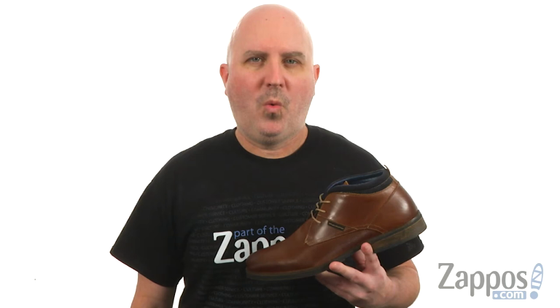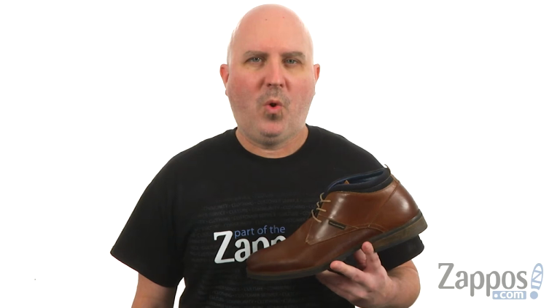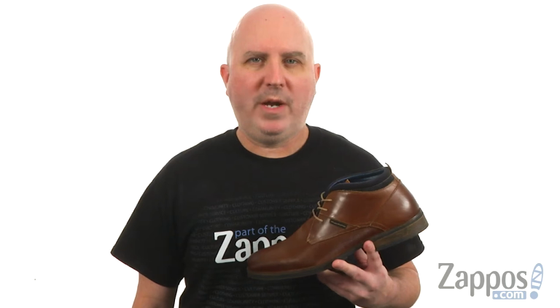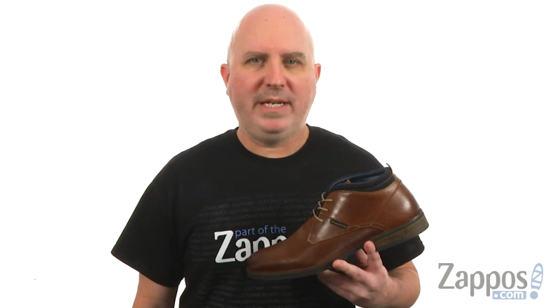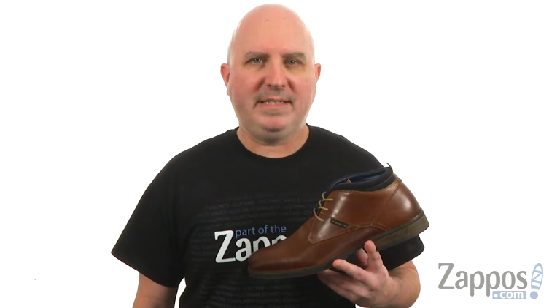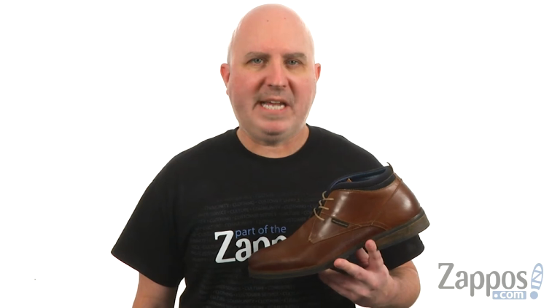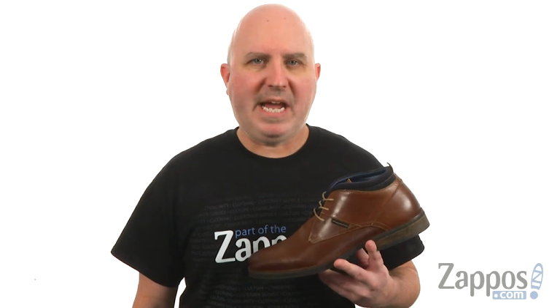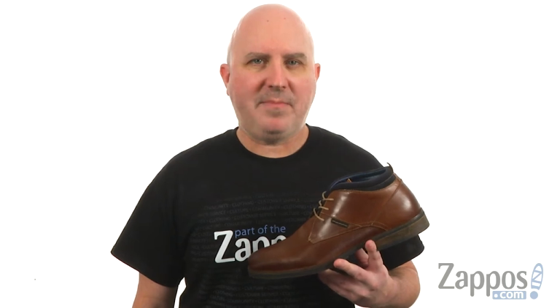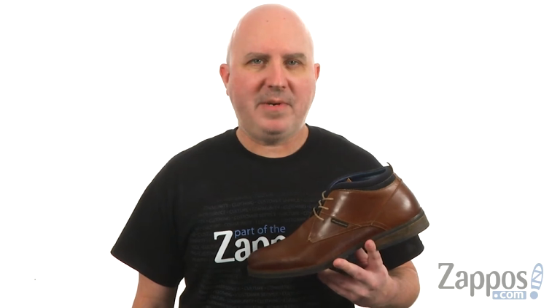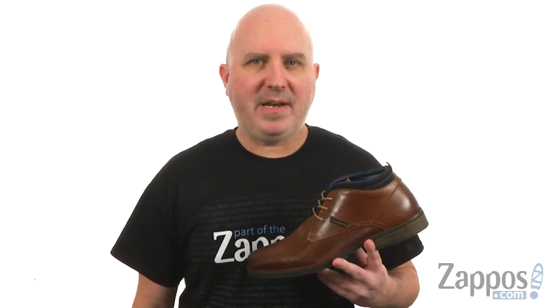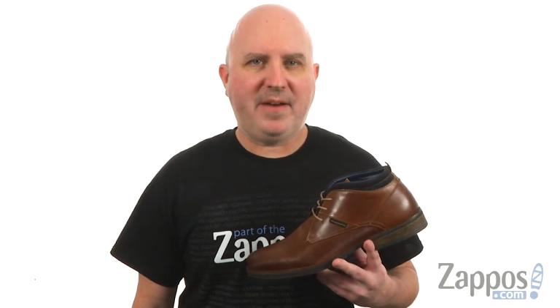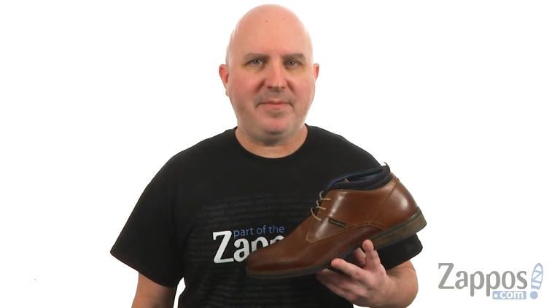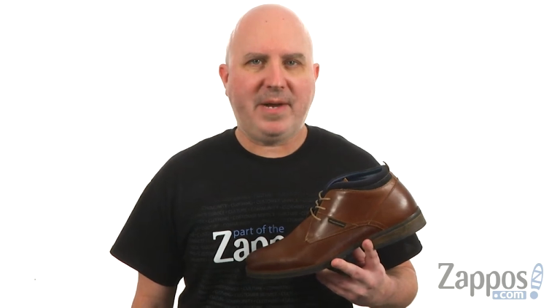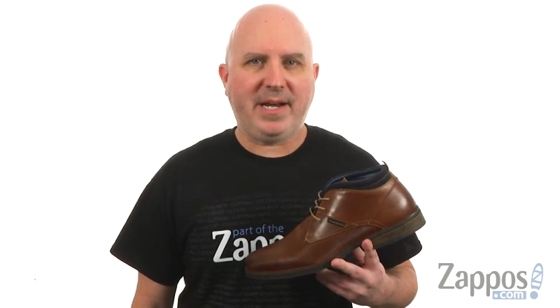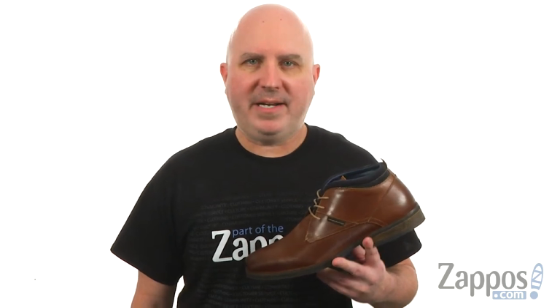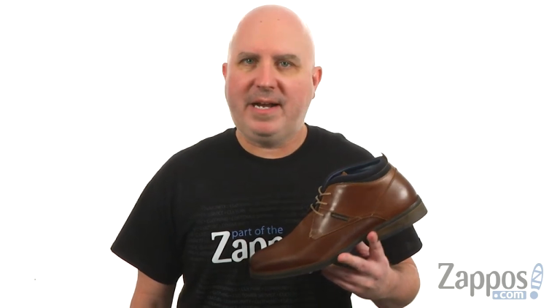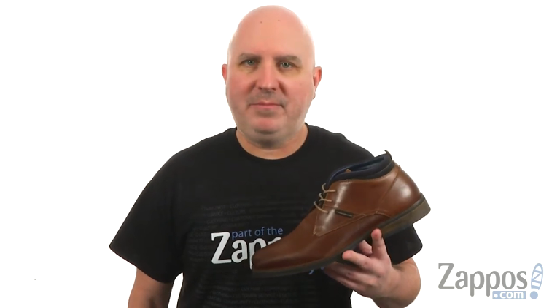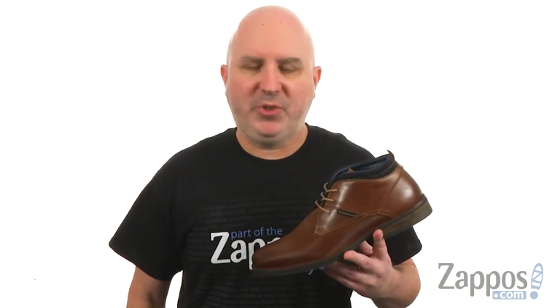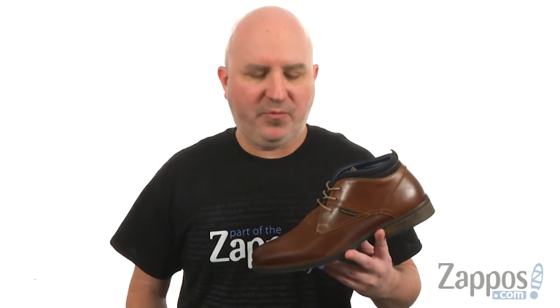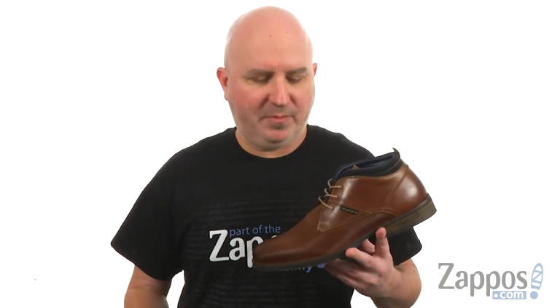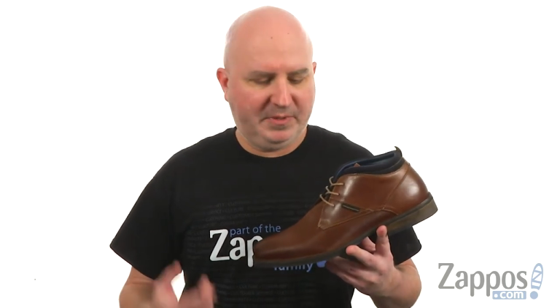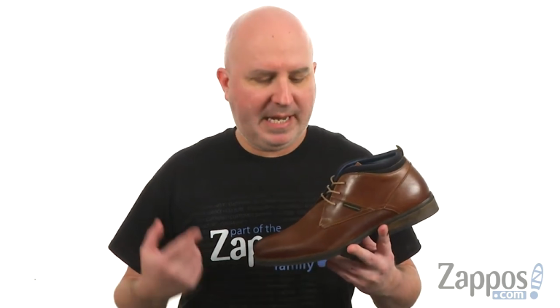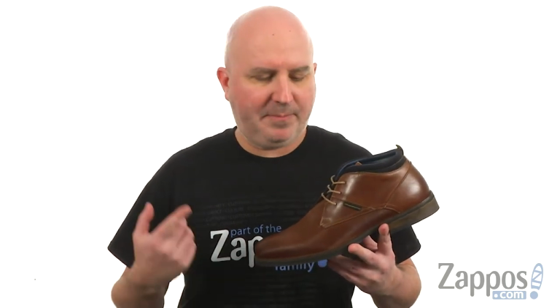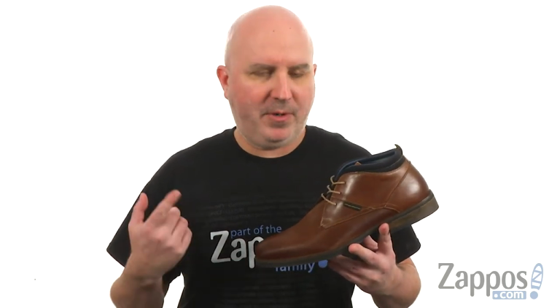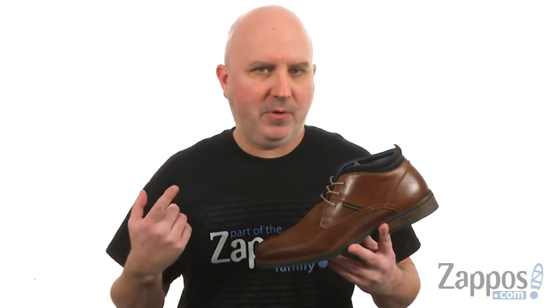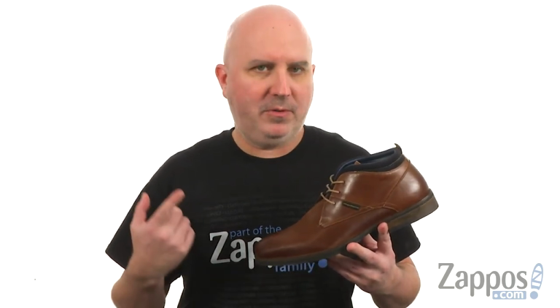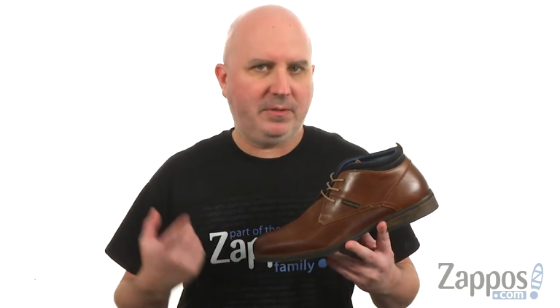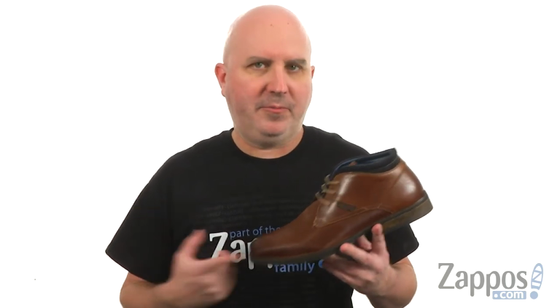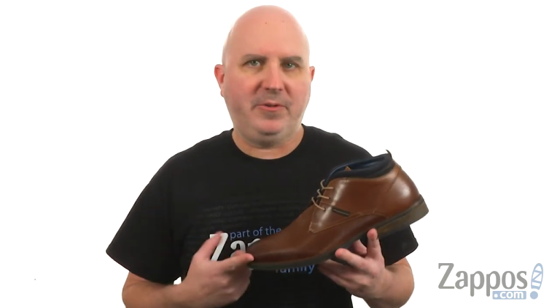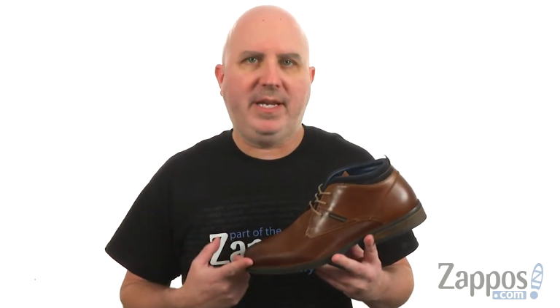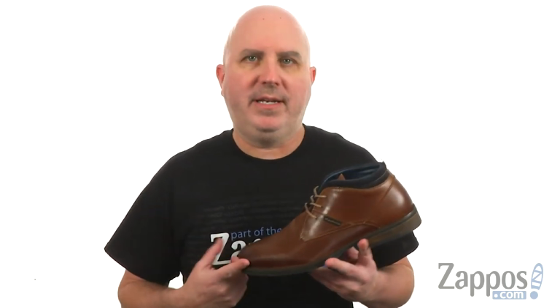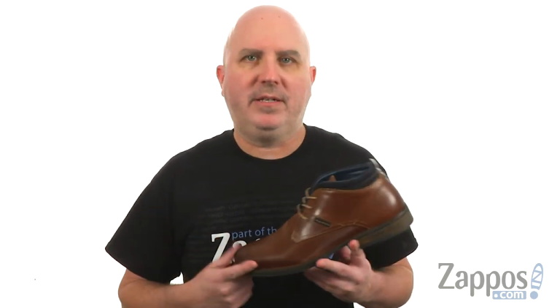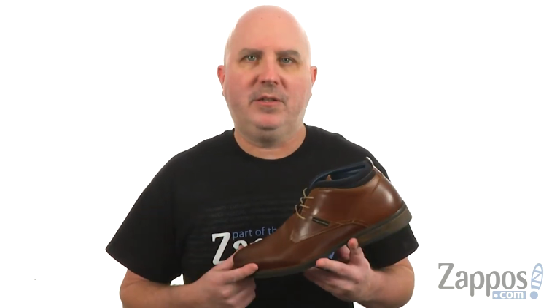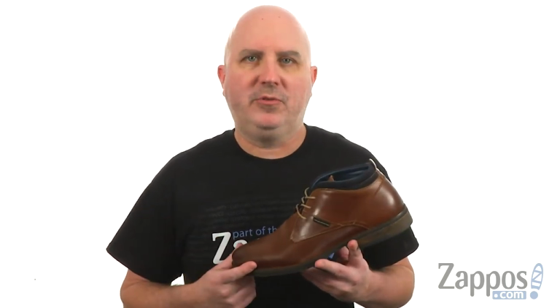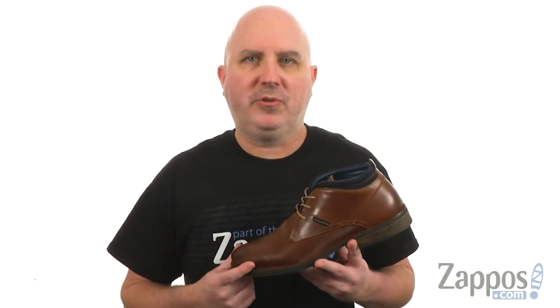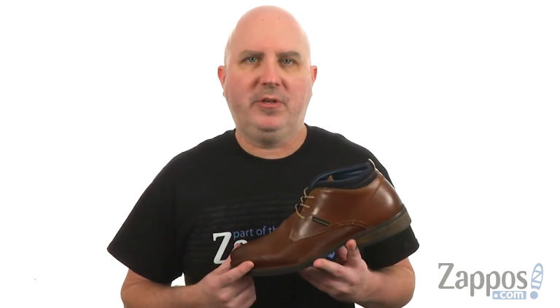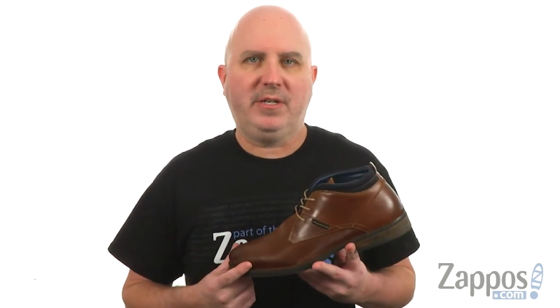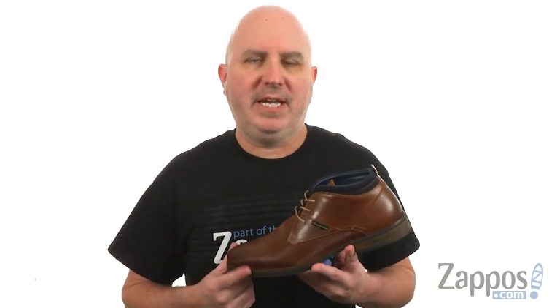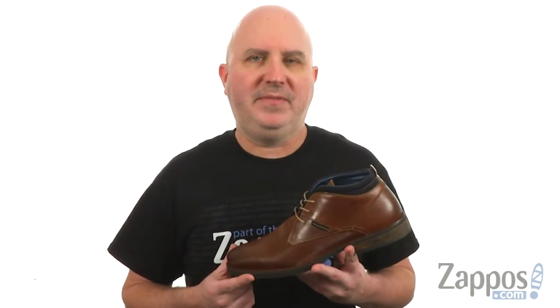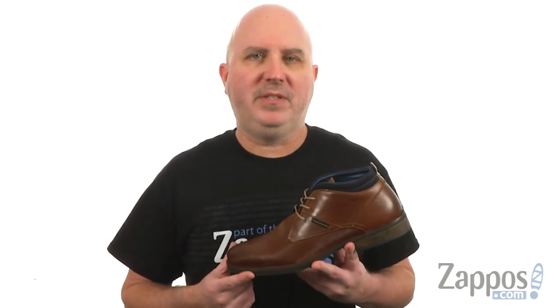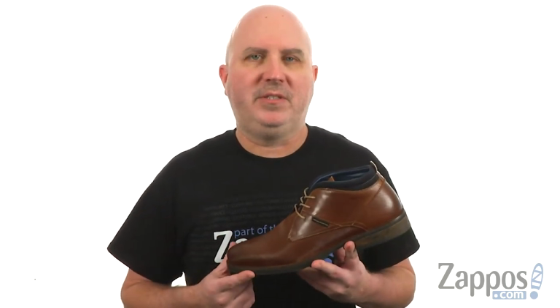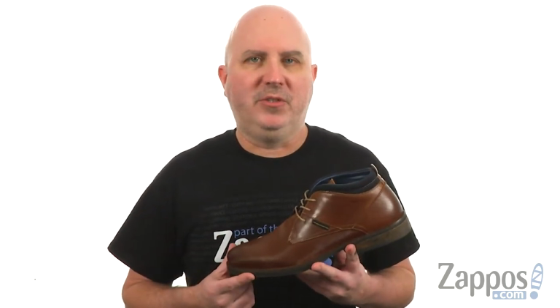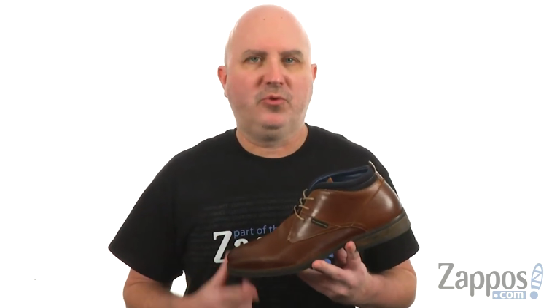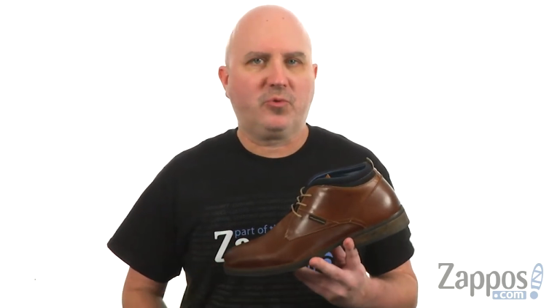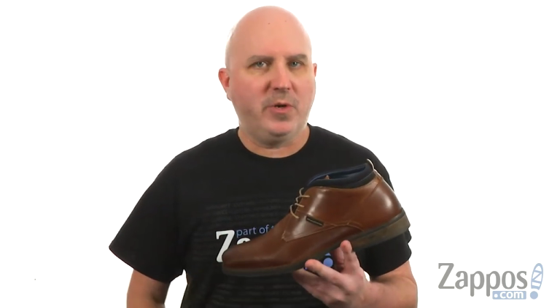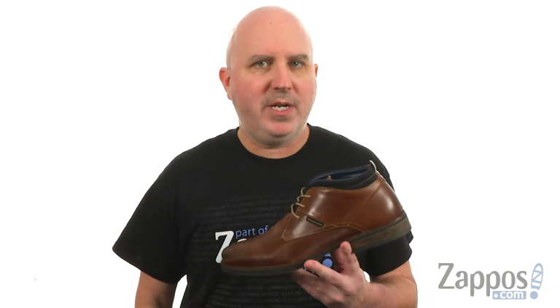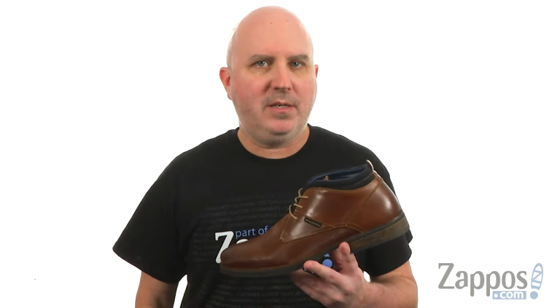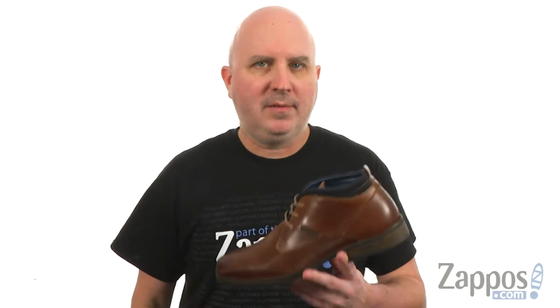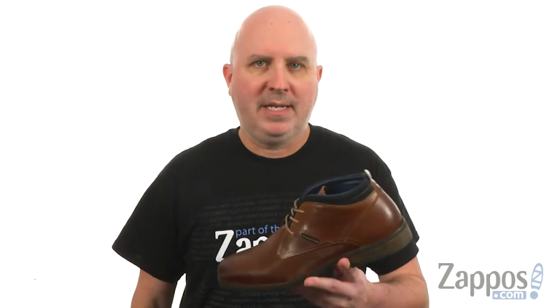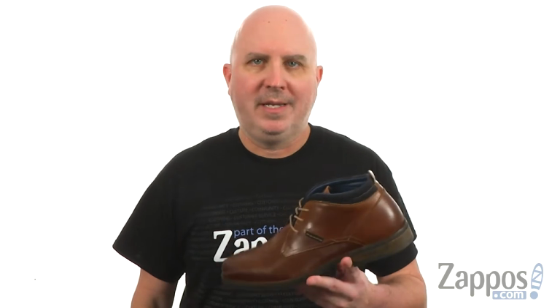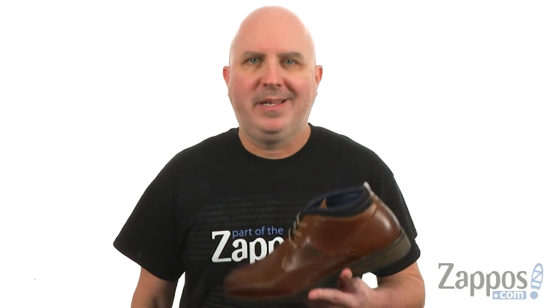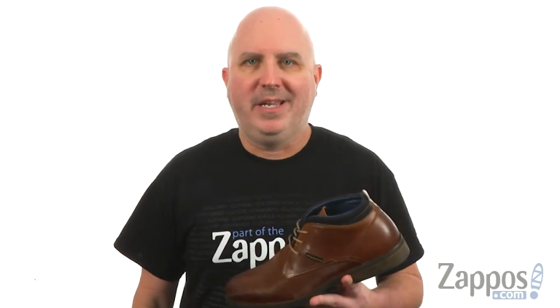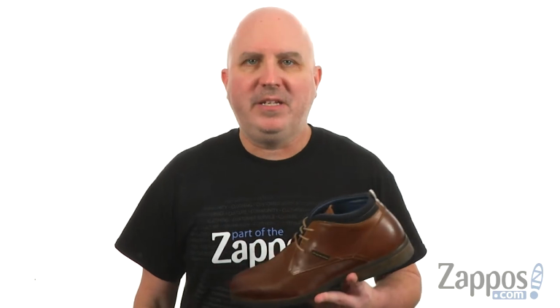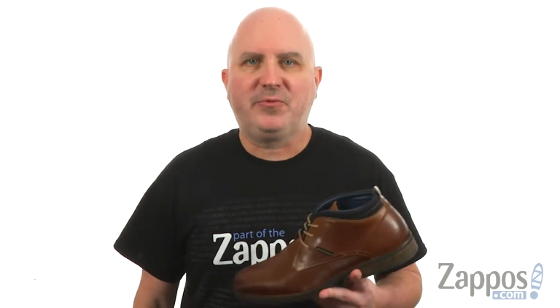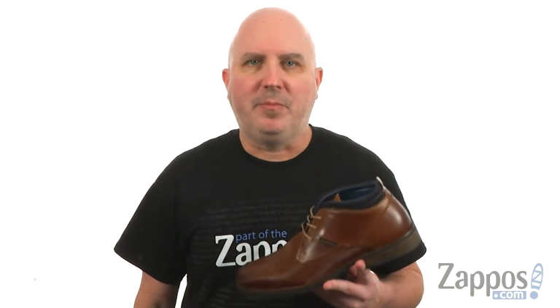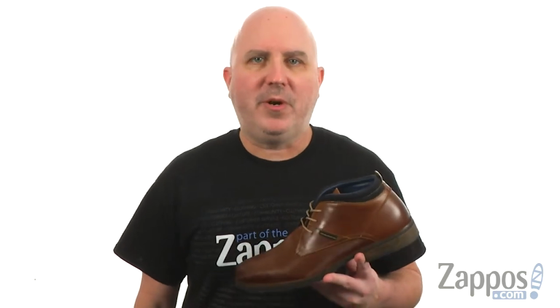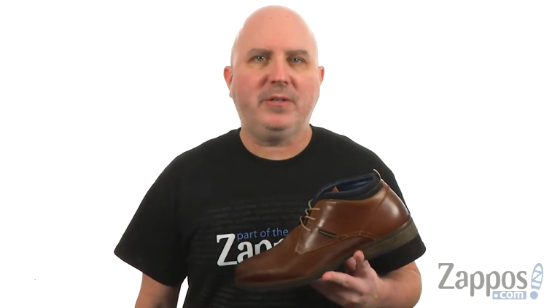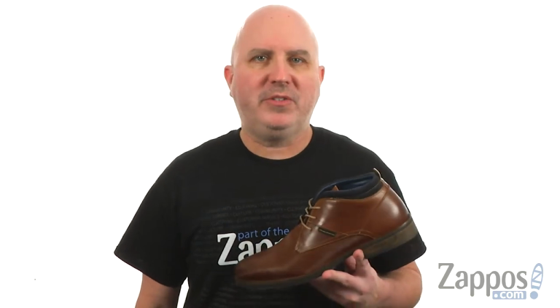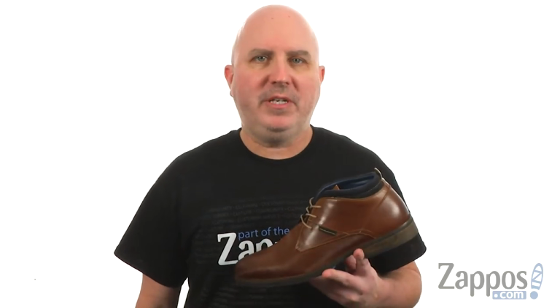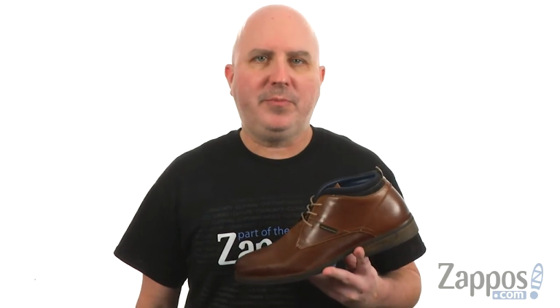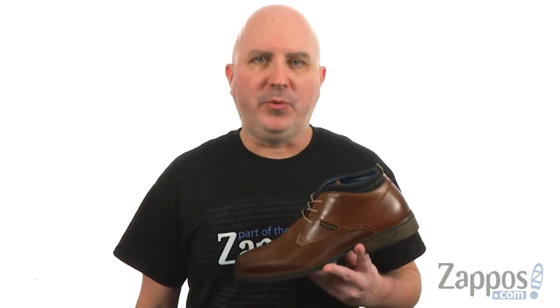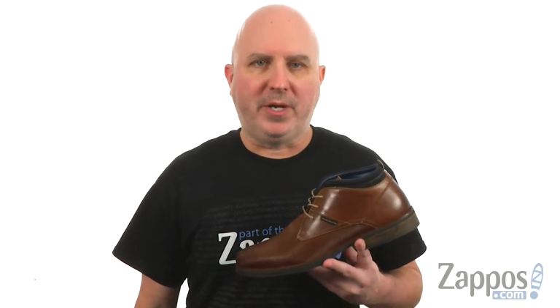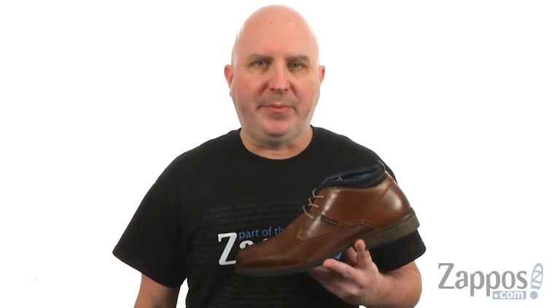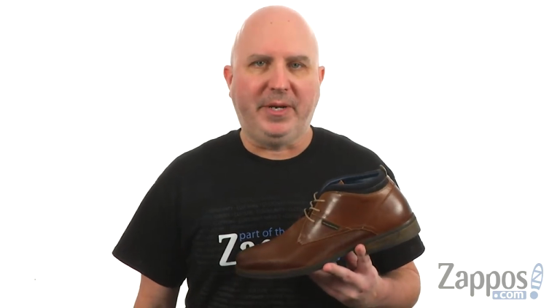What is happening everybody? I'm Joe from Zappos, and we're taking a closer look at the Central Grid from Park City Boot Company.